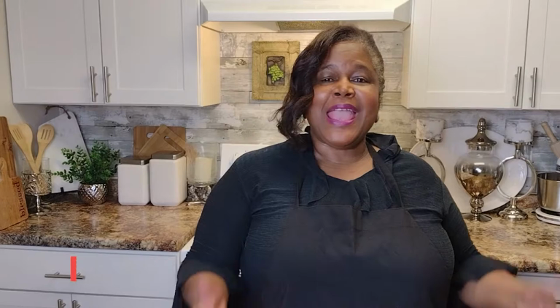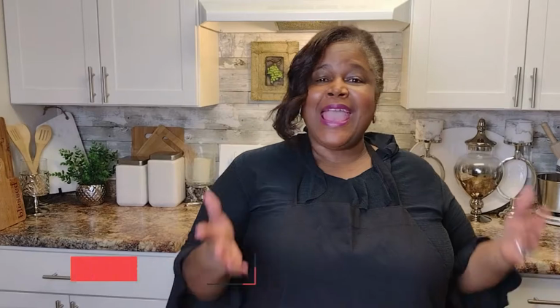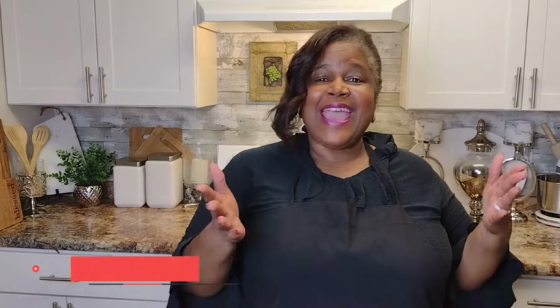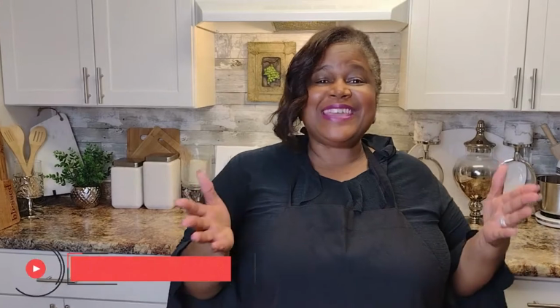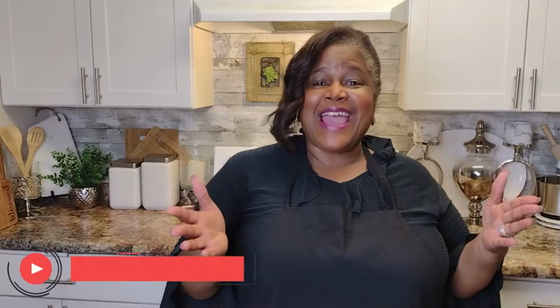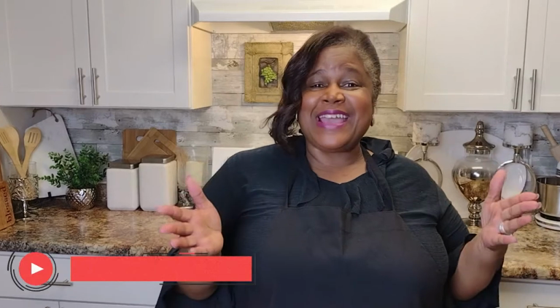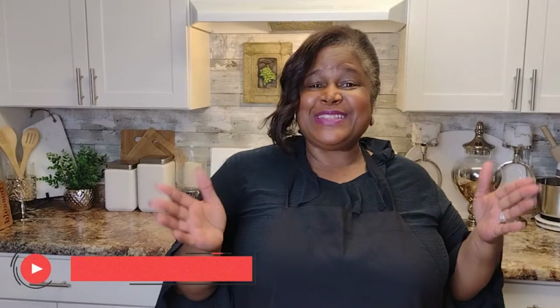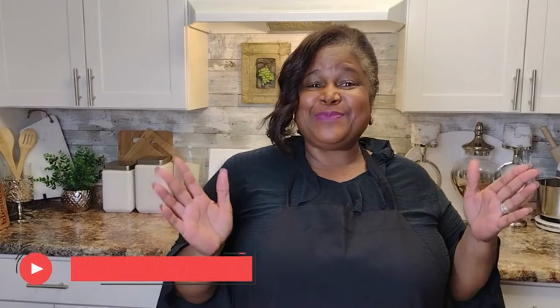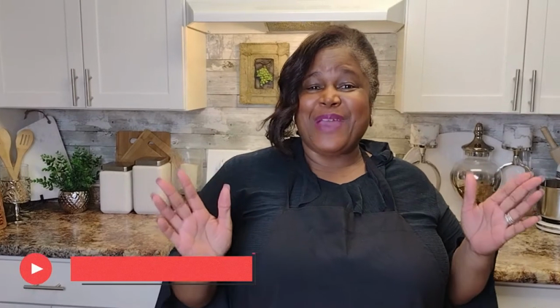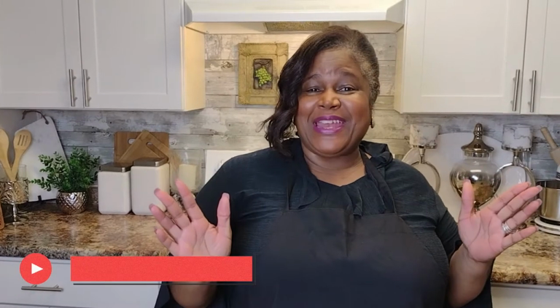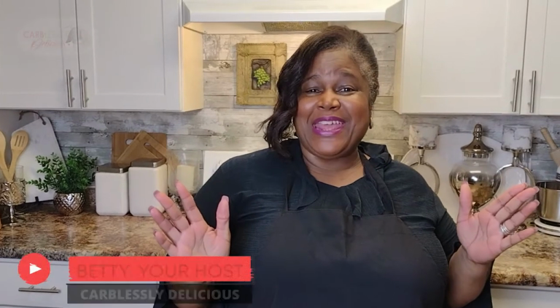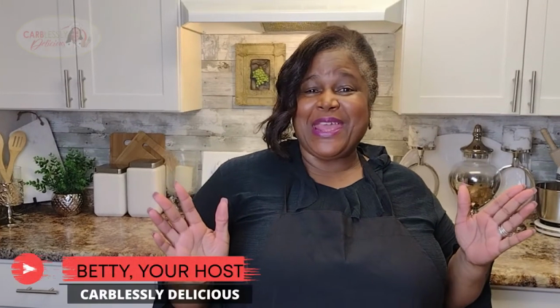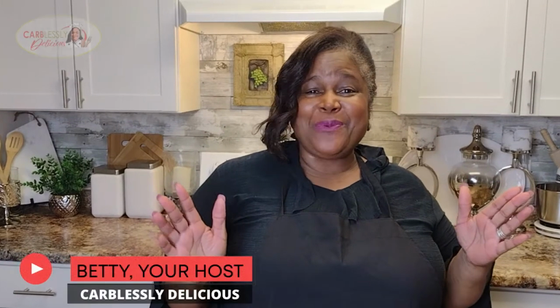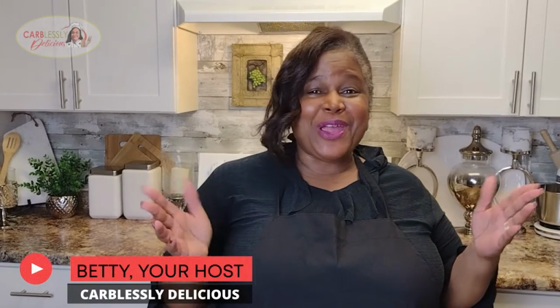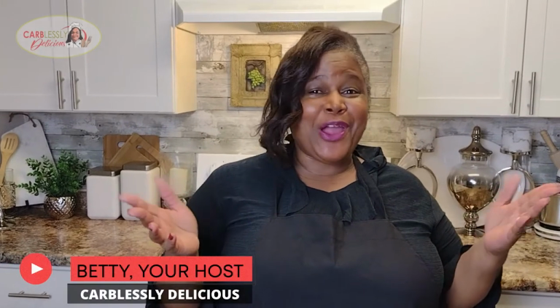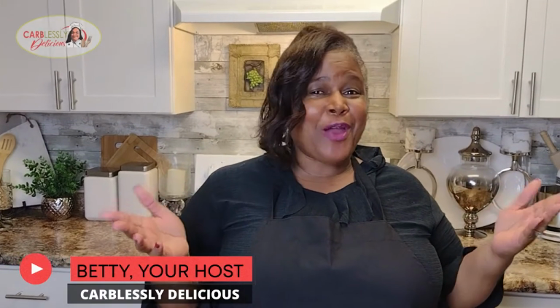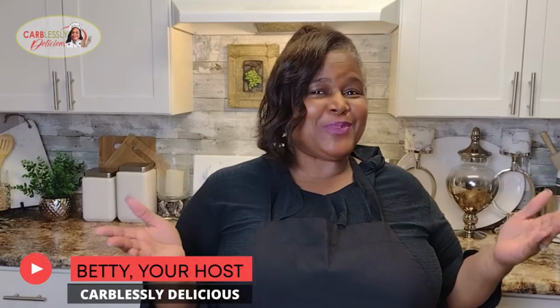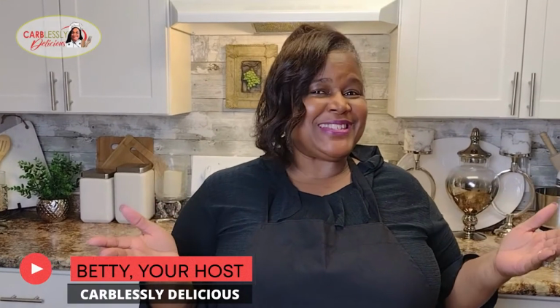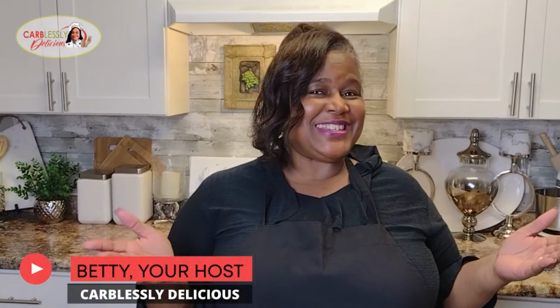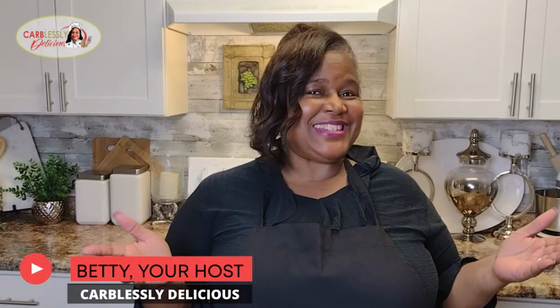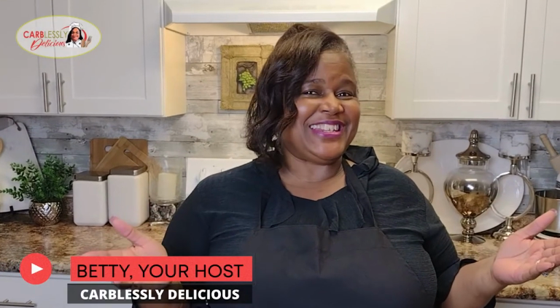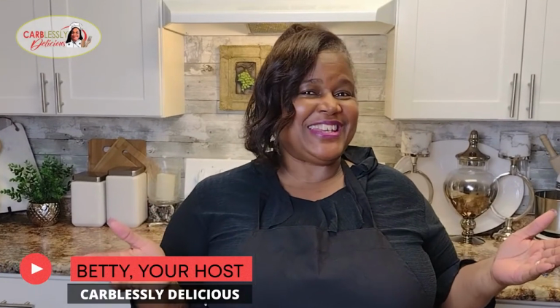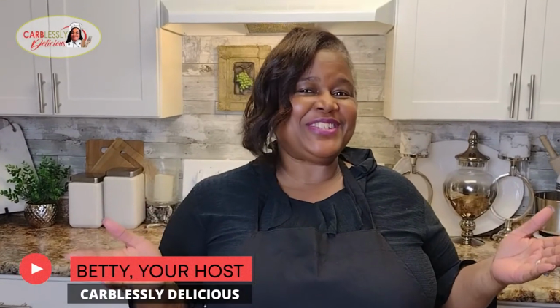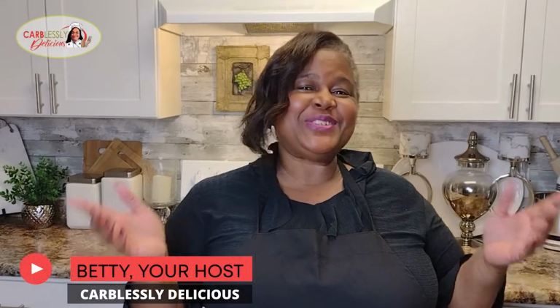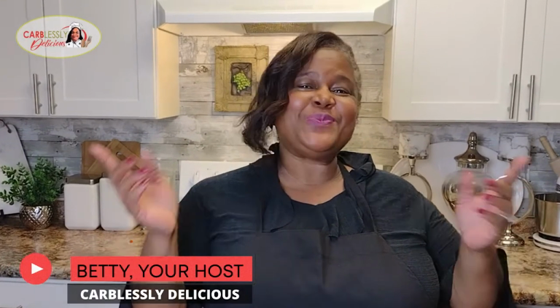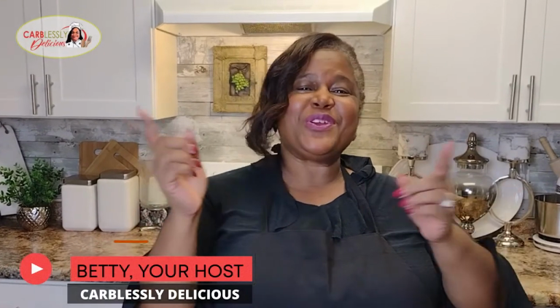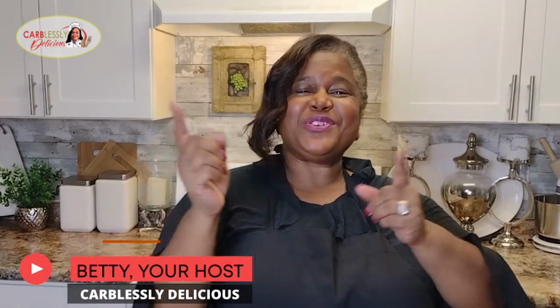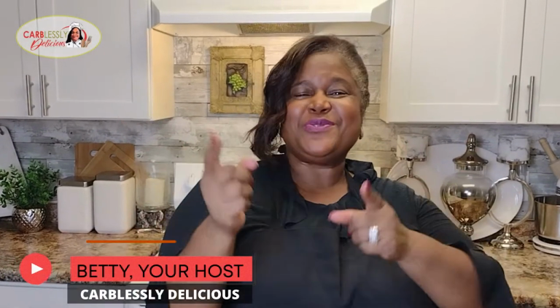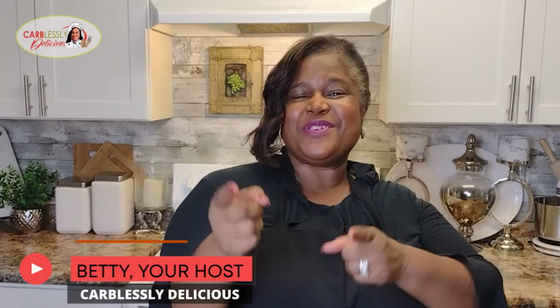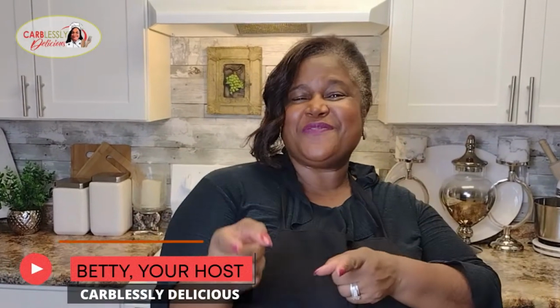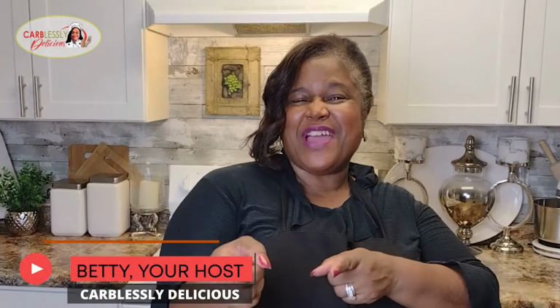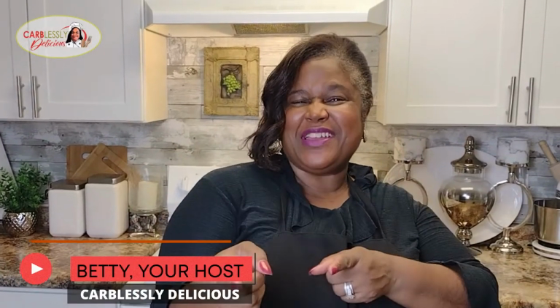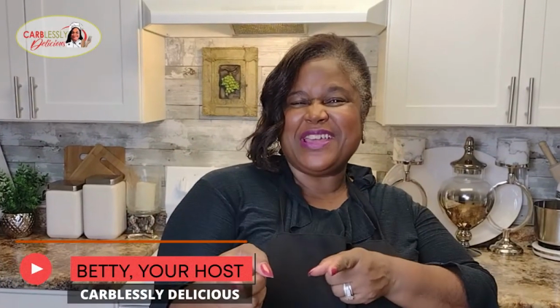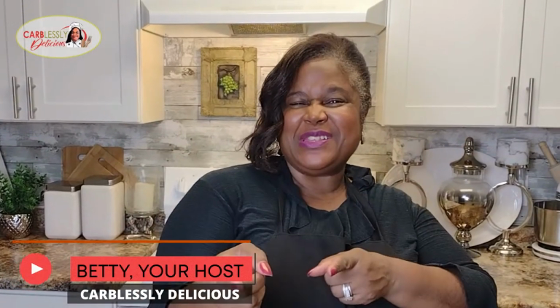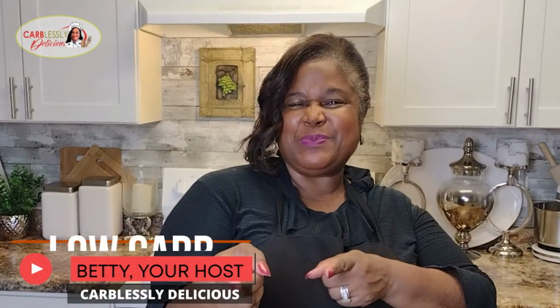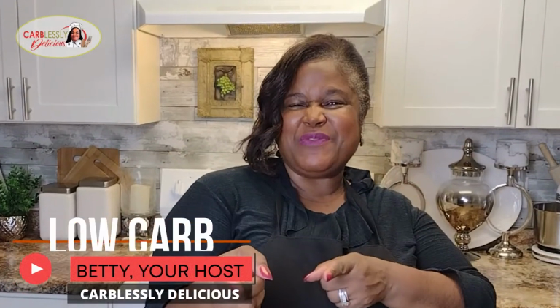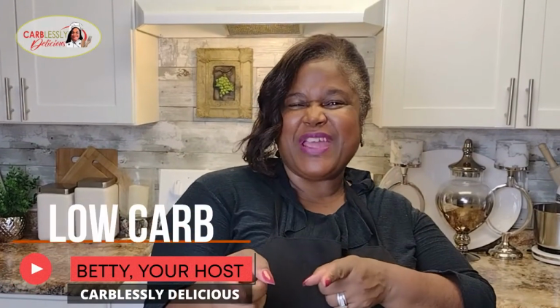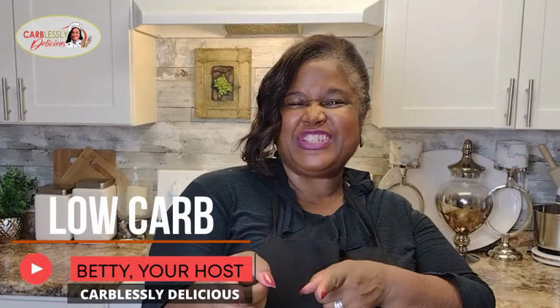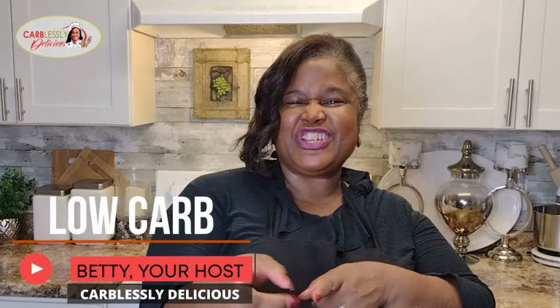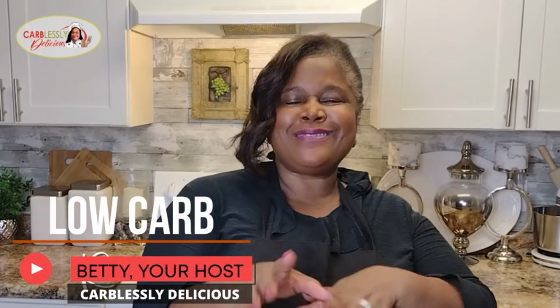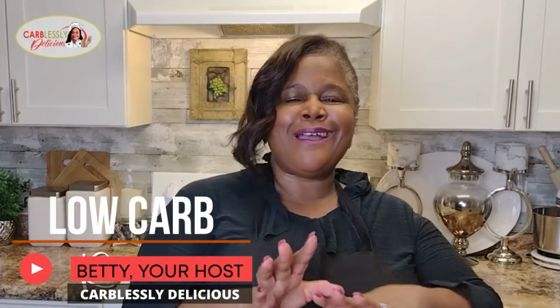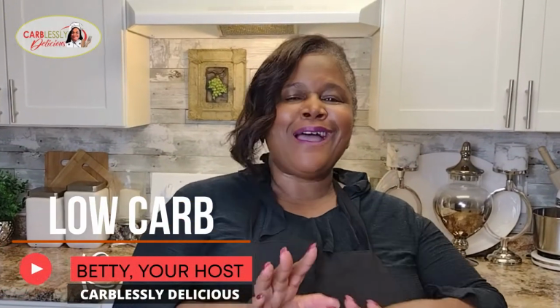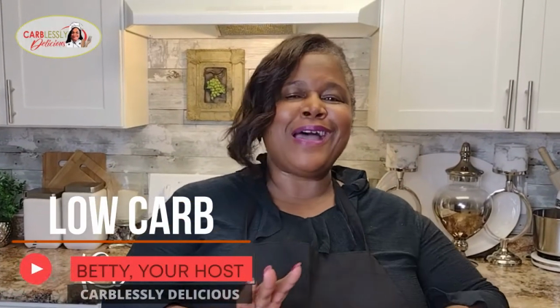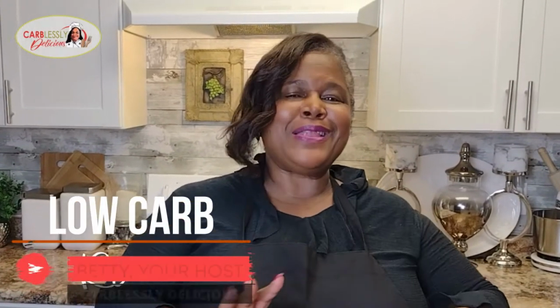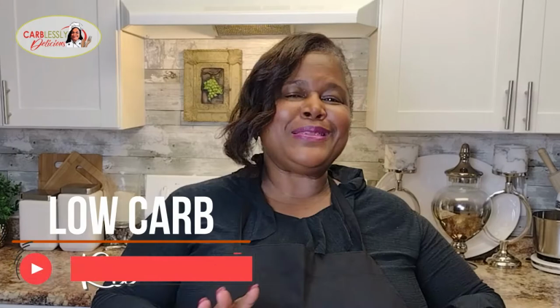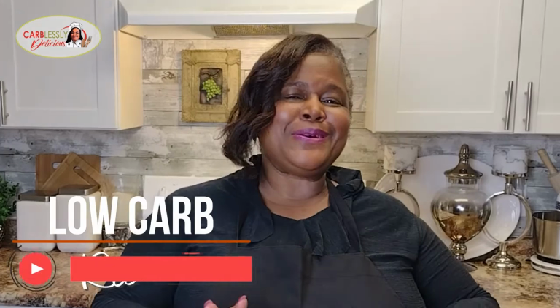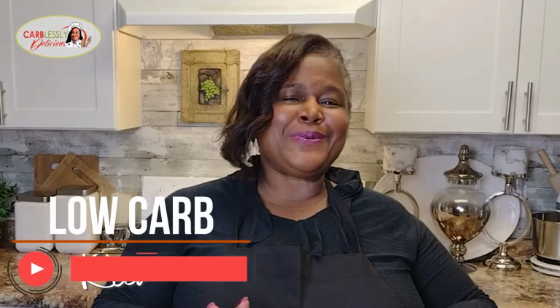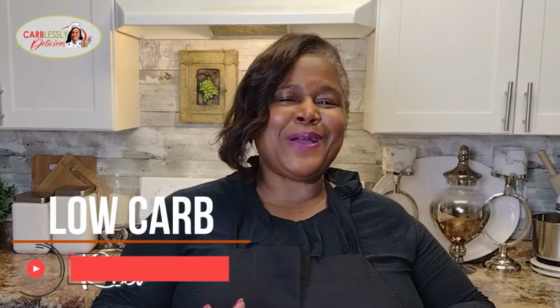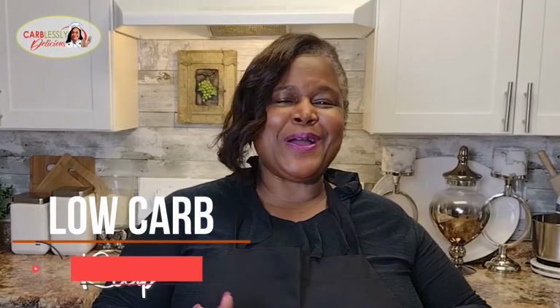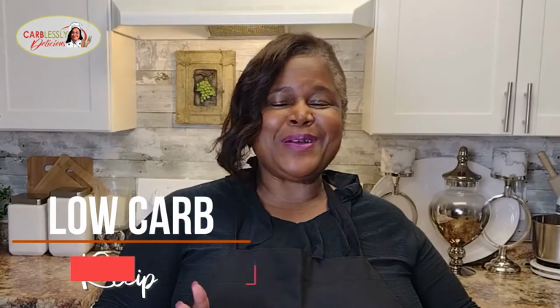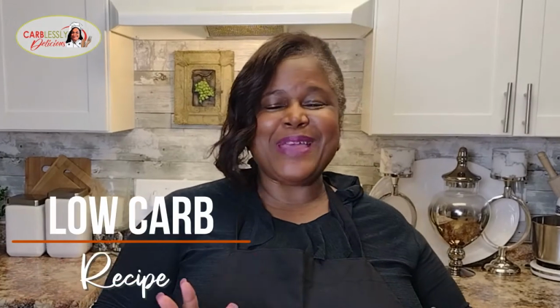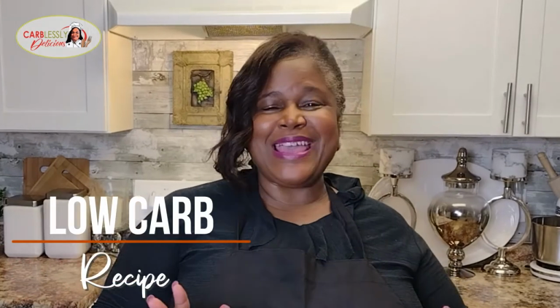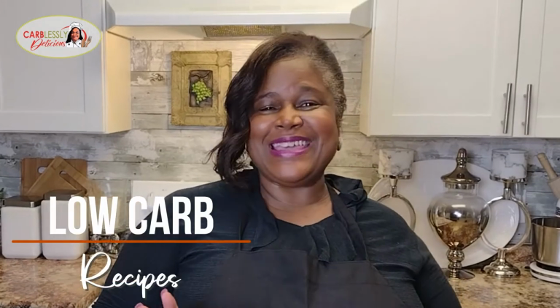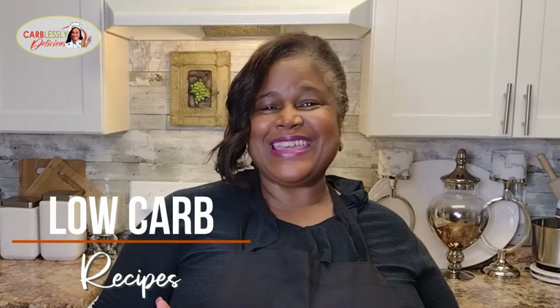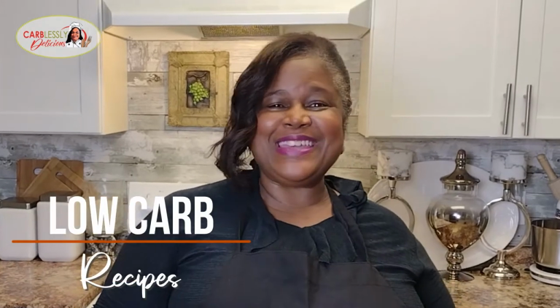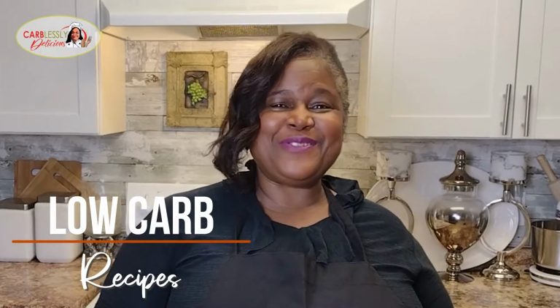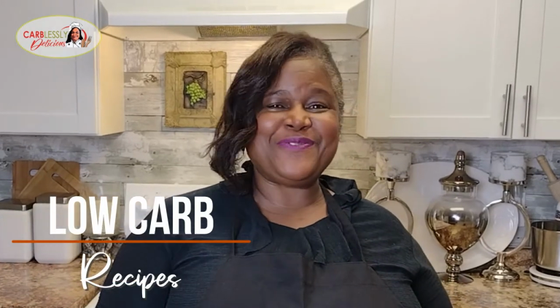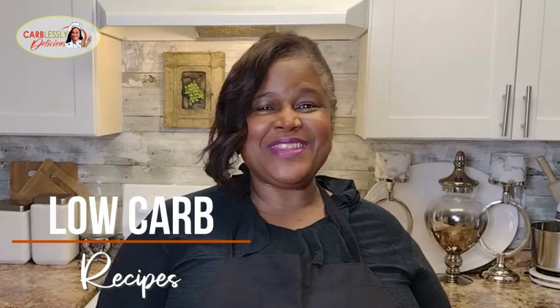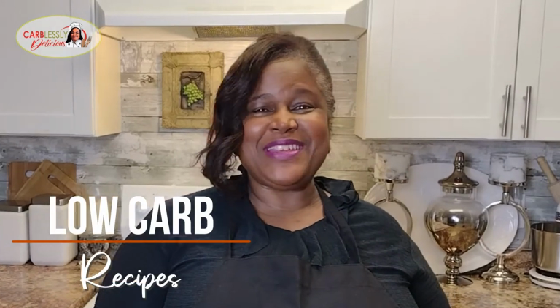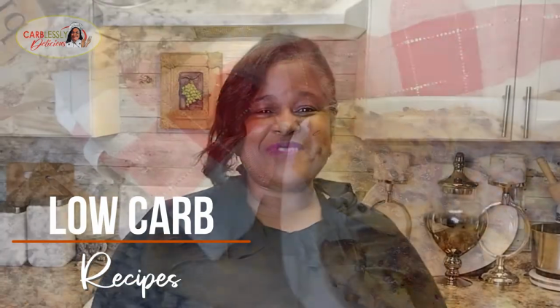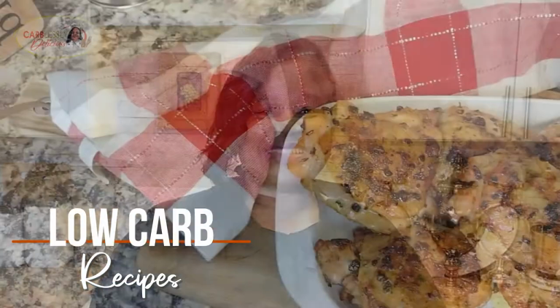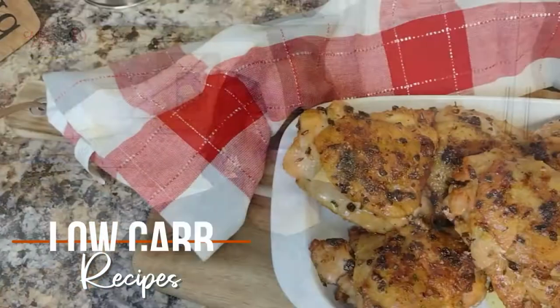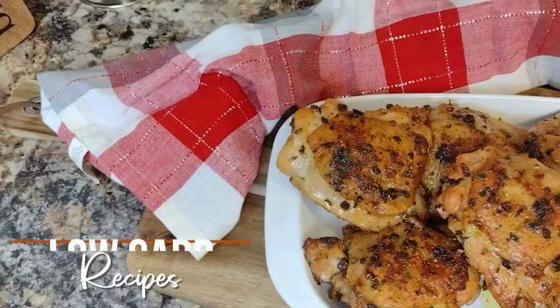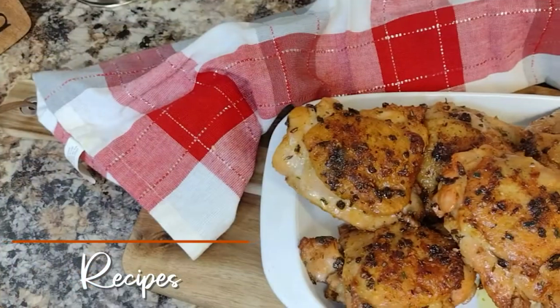Hey guys, Betty here with Carblessly Delicious, where you can find inspiration on low-carb and keto-friendly recipes.